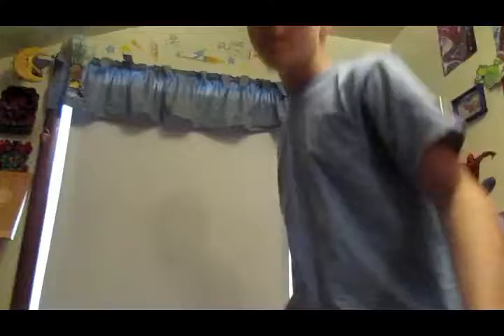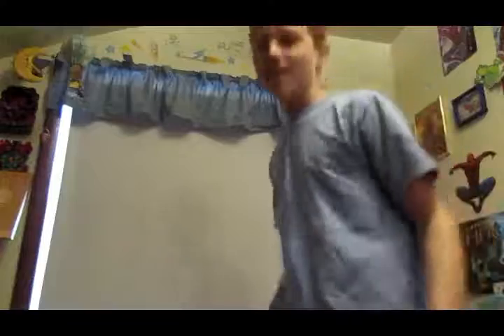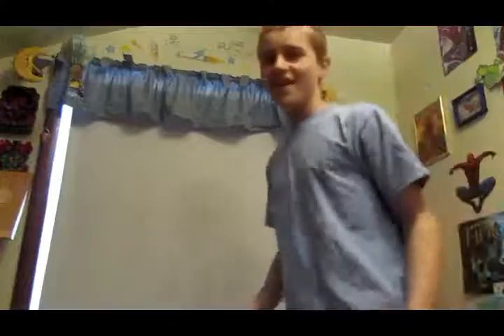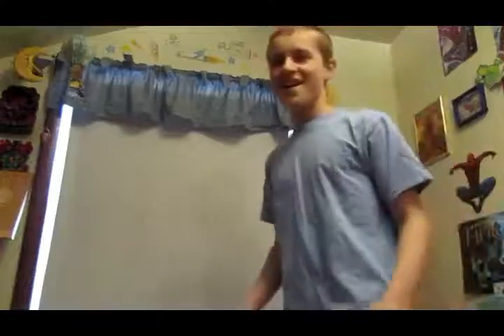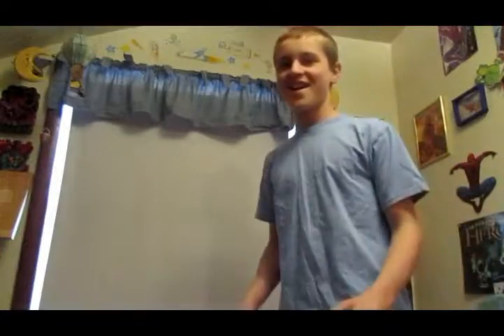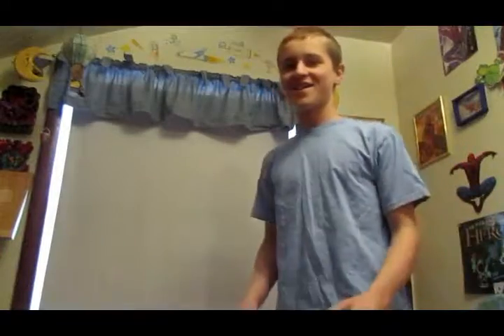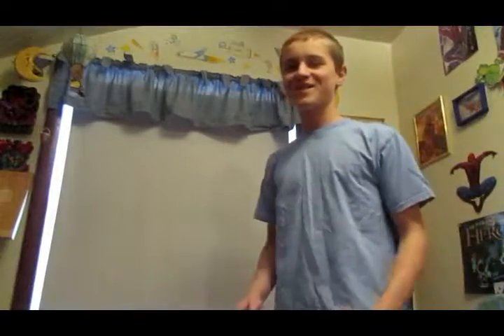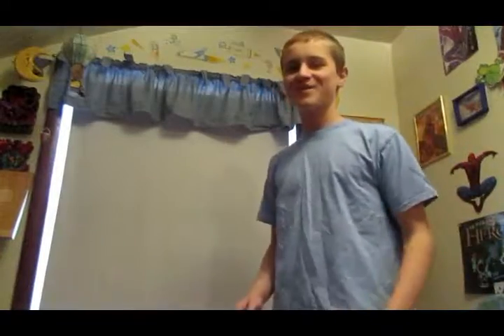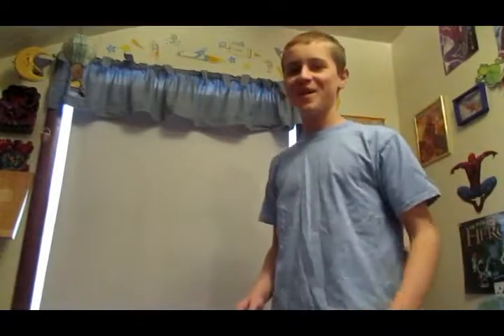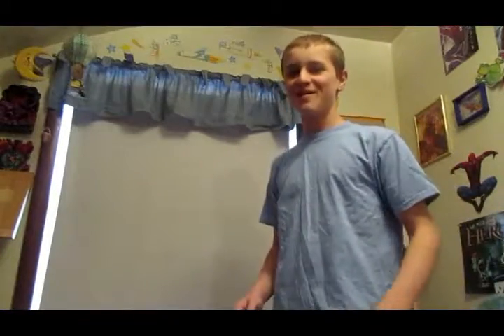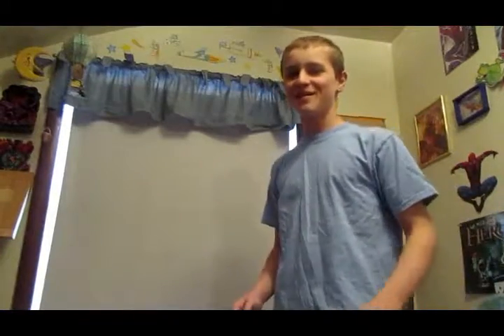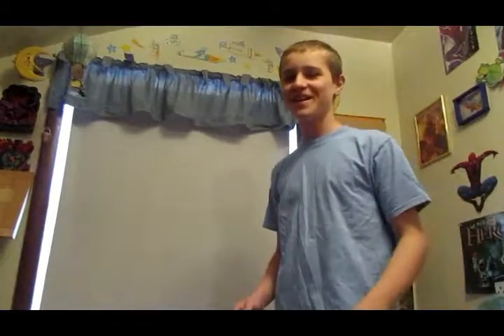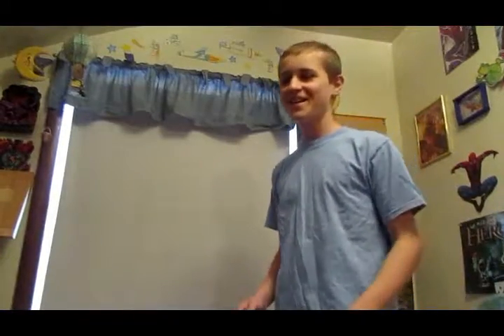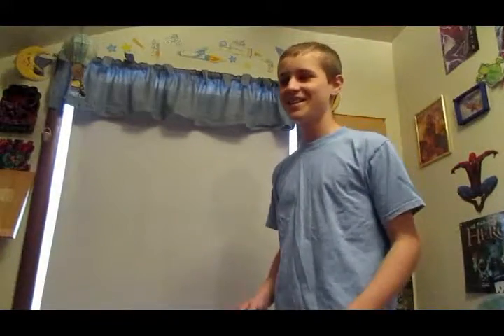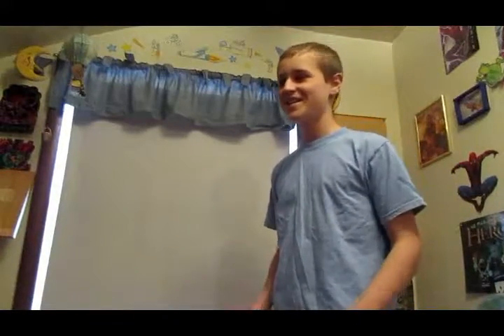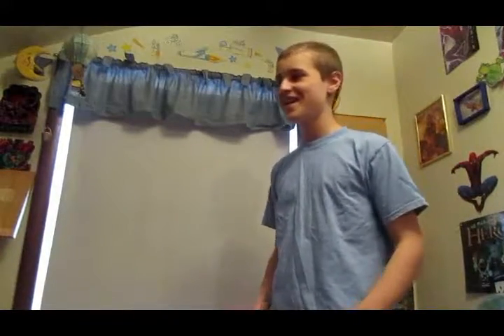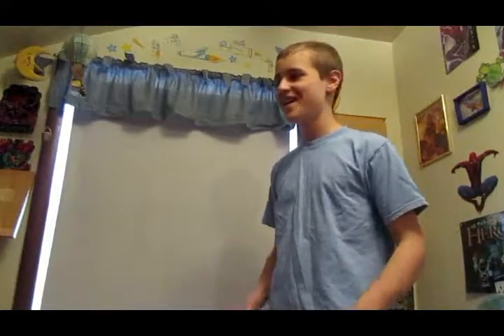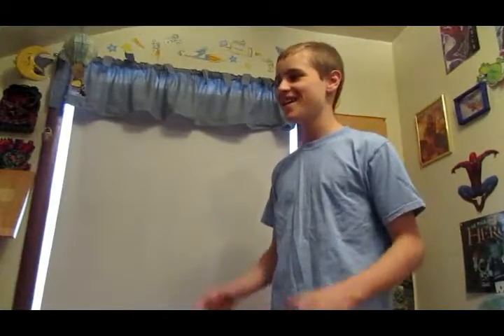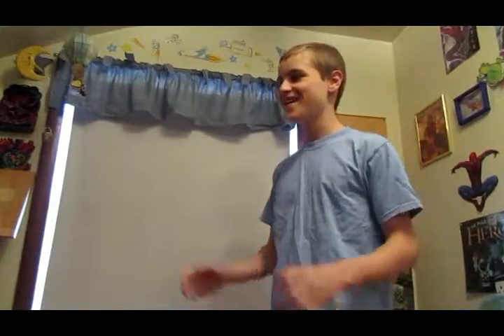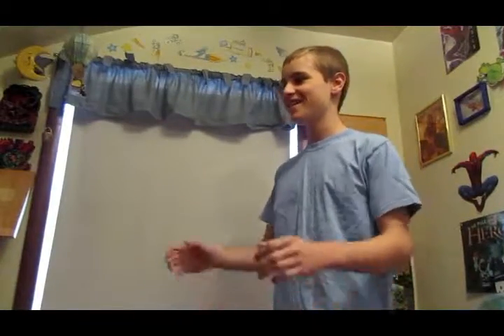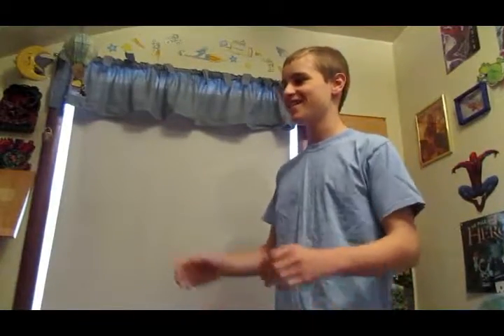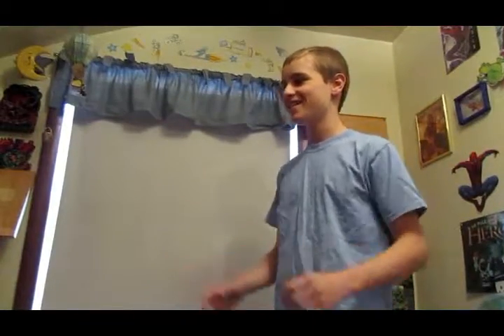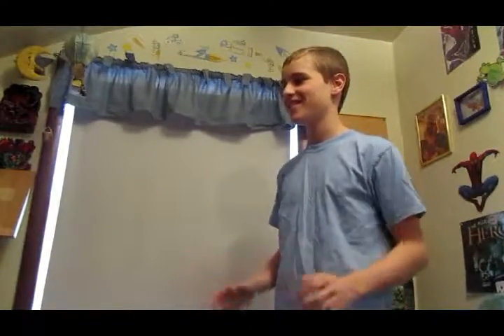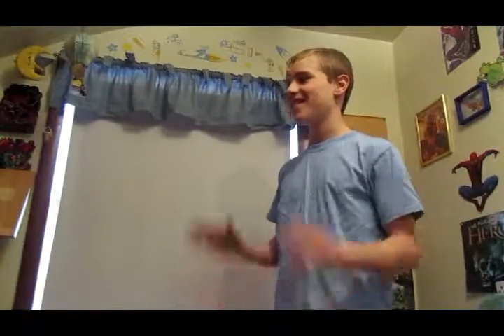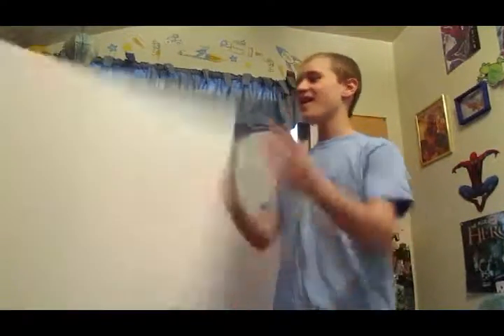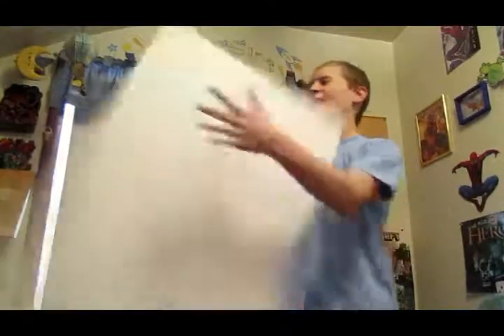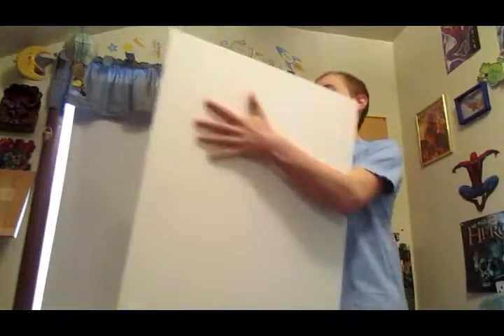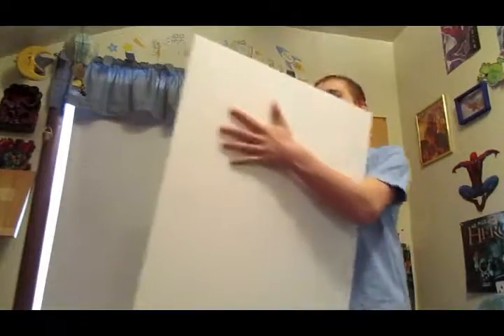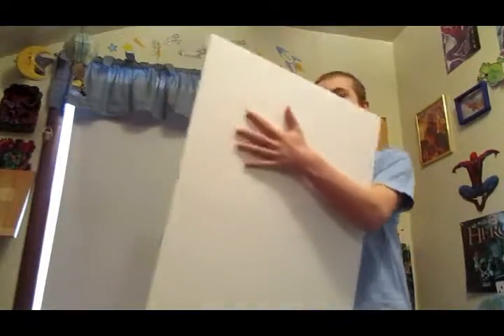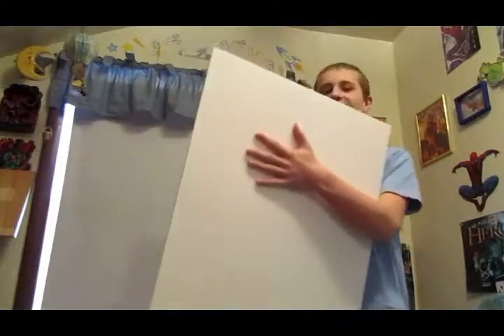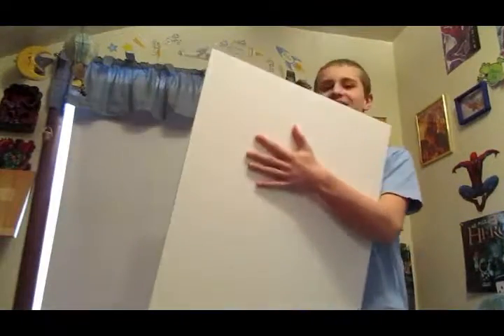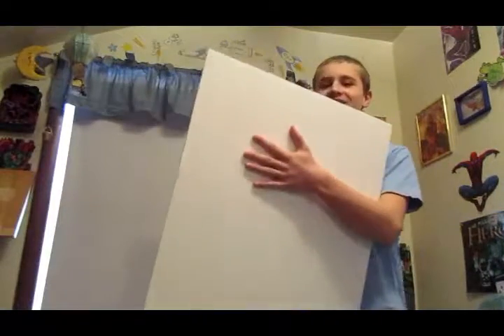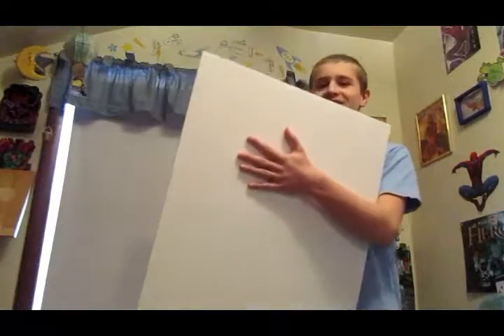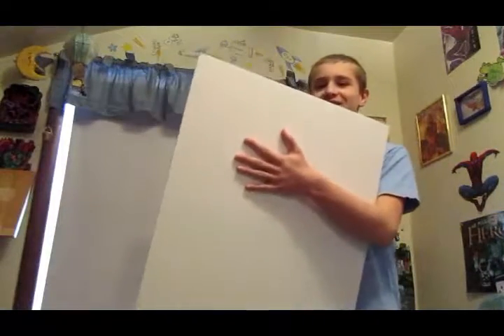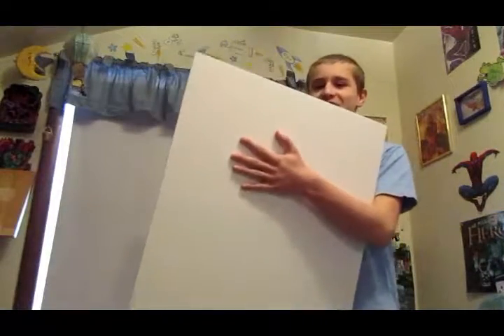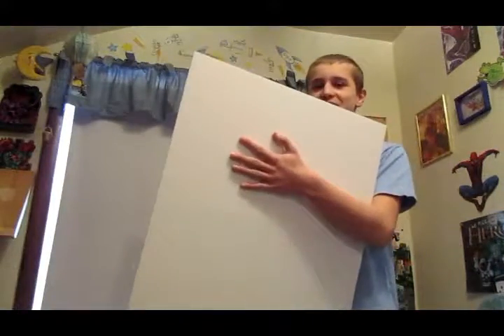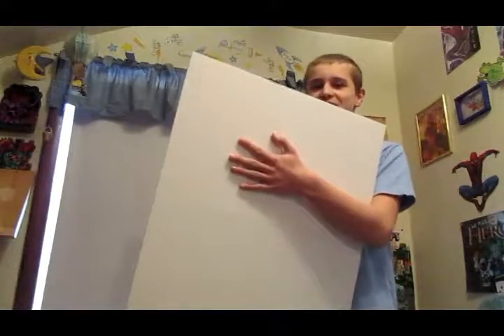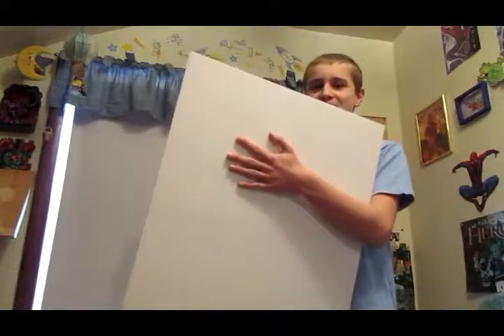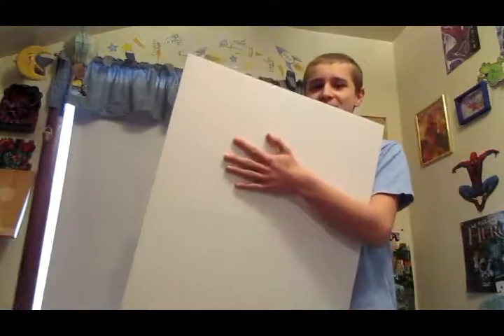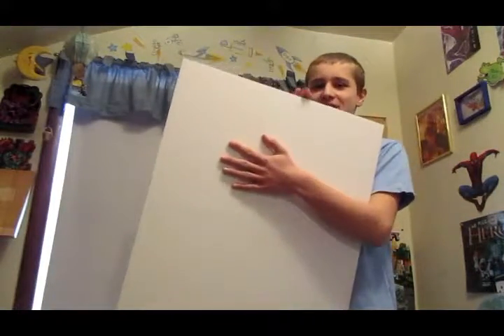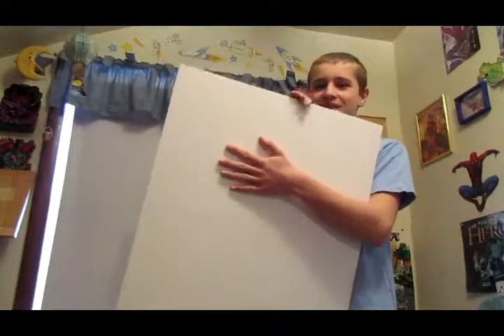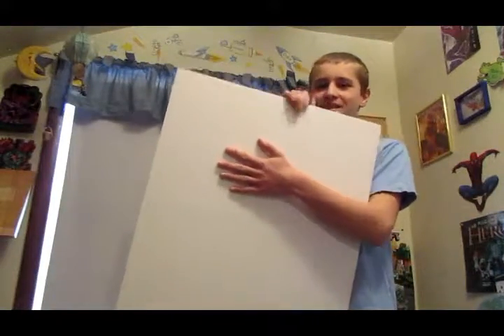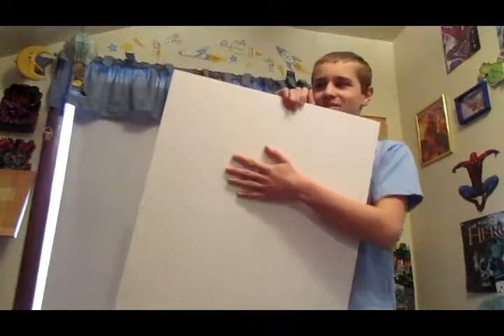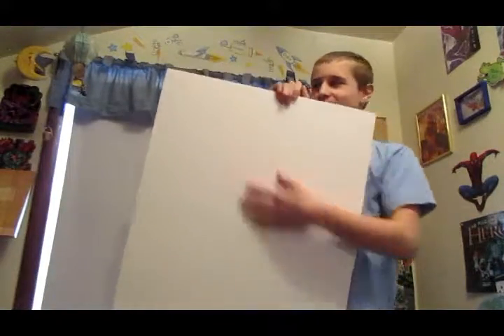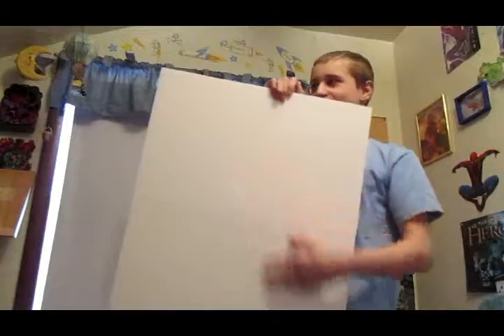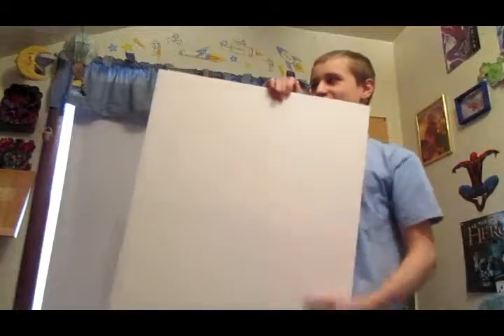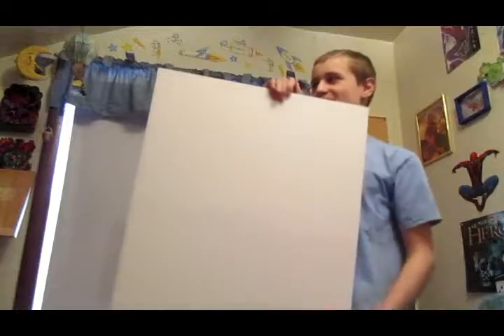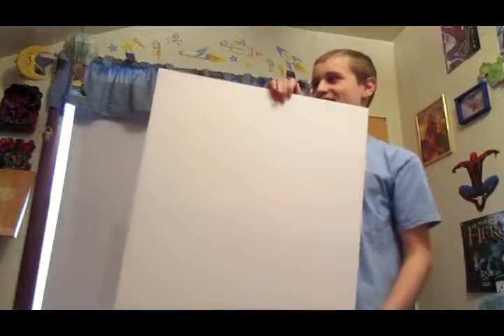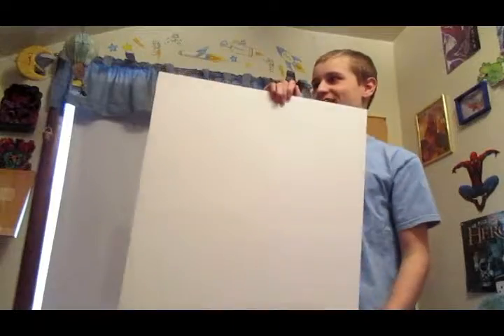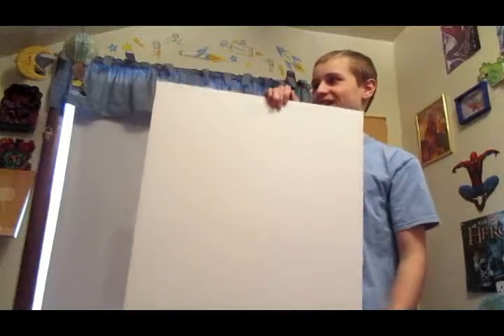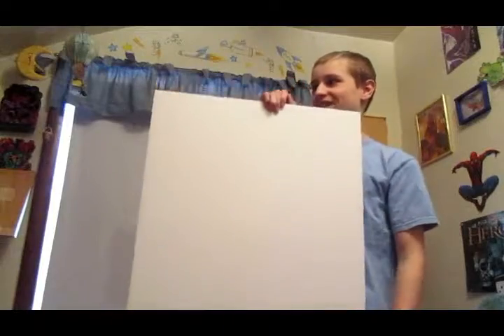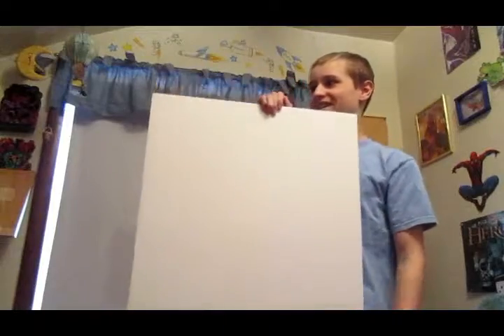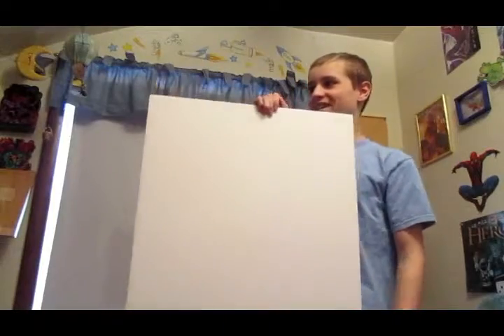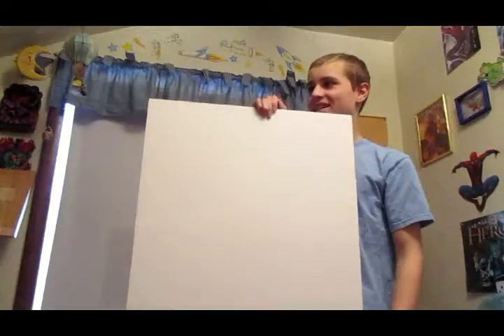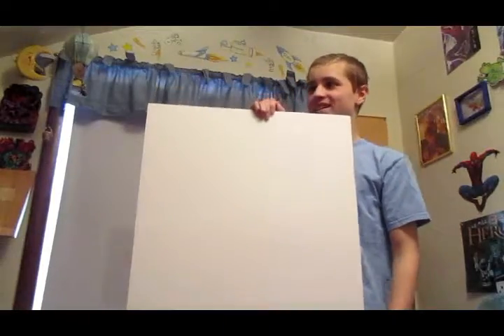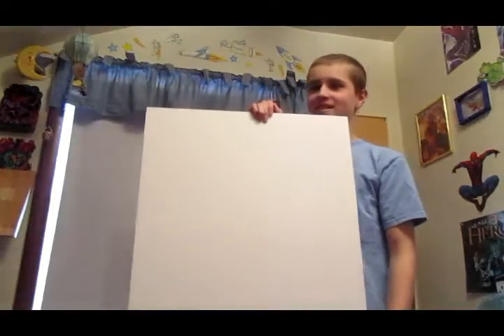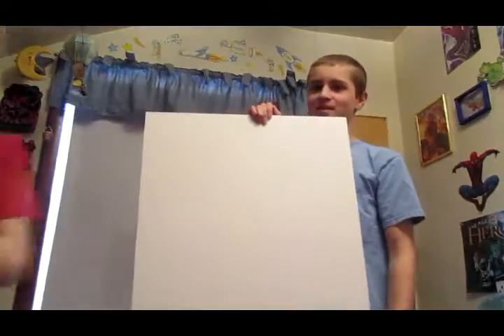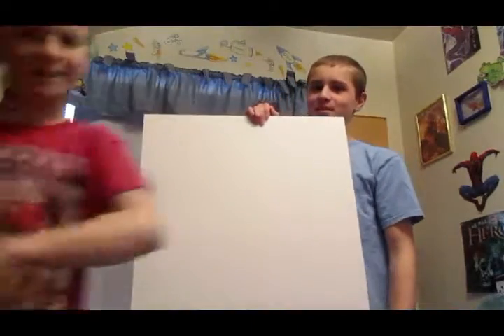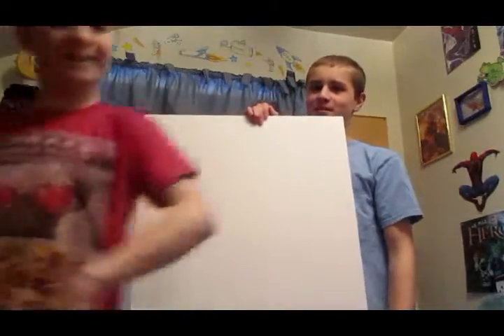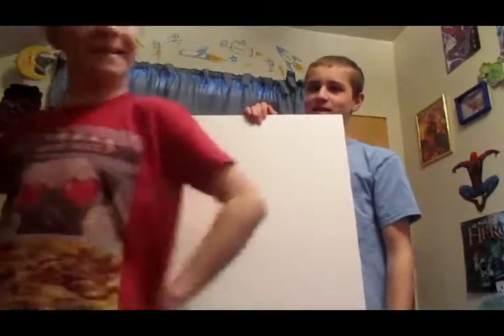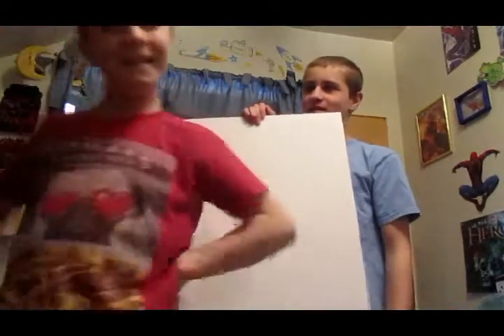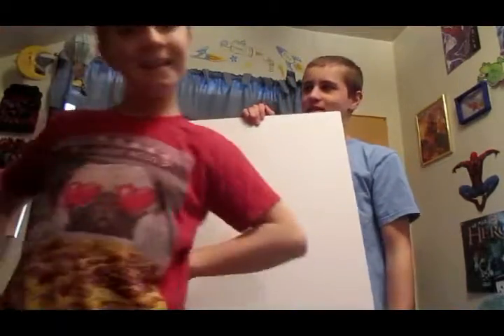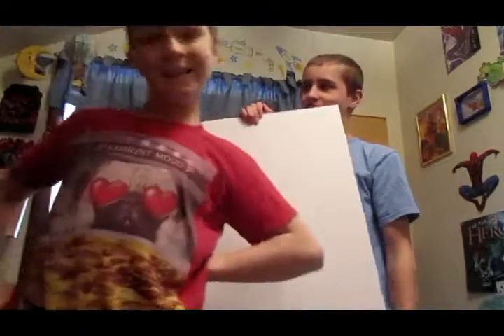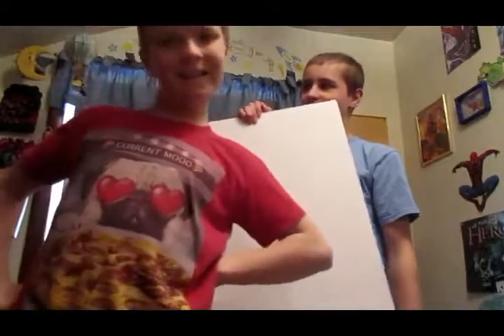Hey guys, it's Fandom Man, and today we're going to be making the Wright Flyer, except it's going to be tiny.